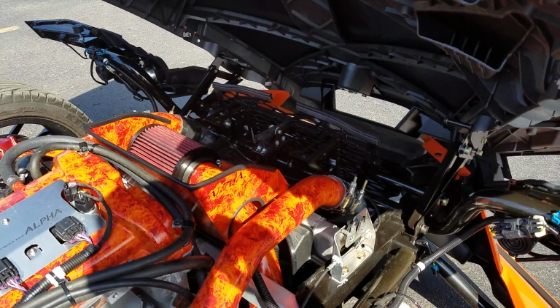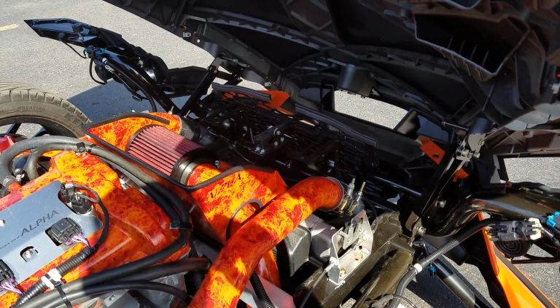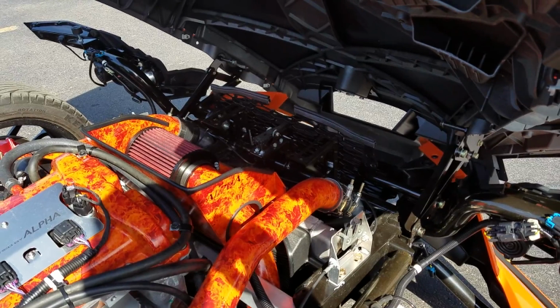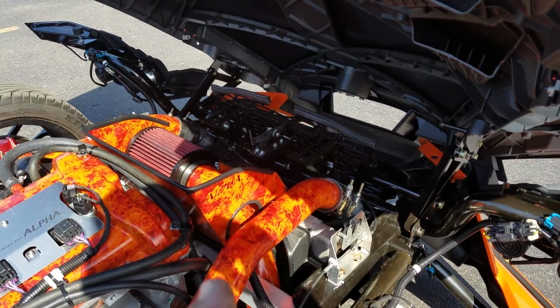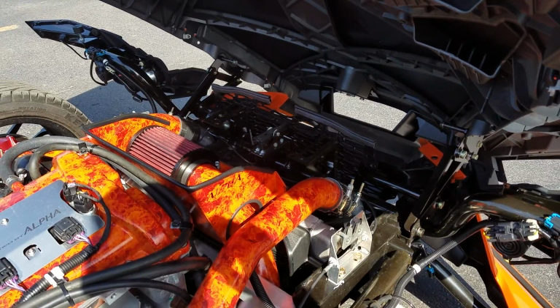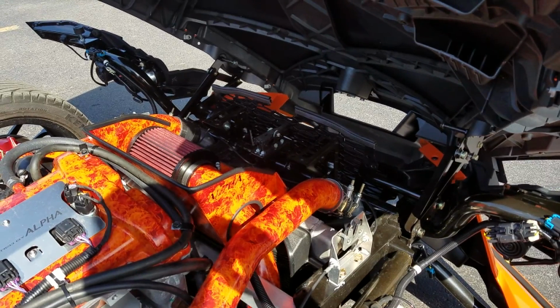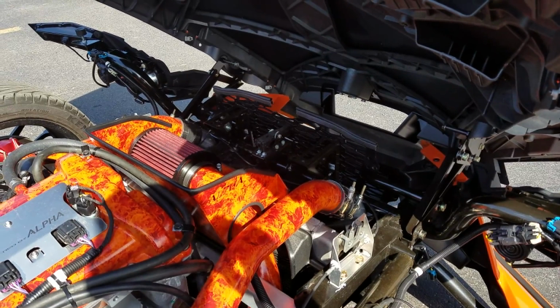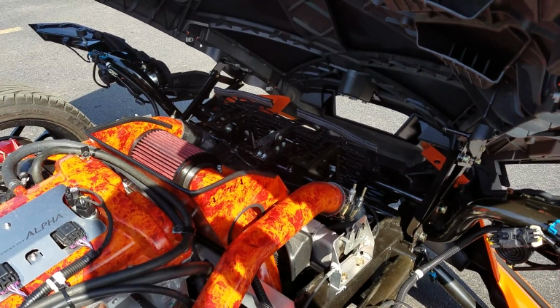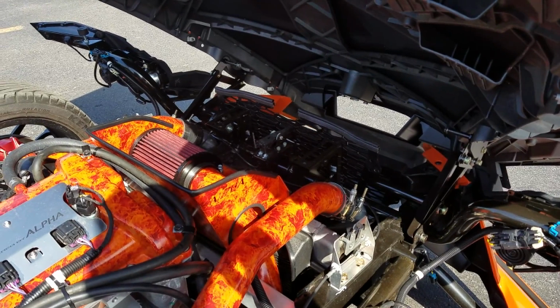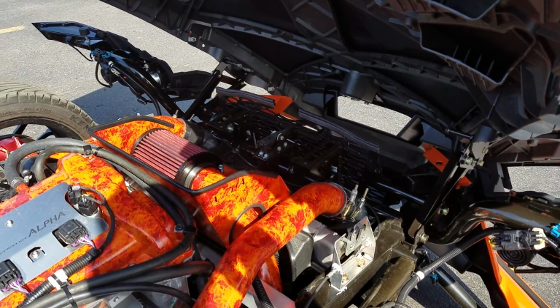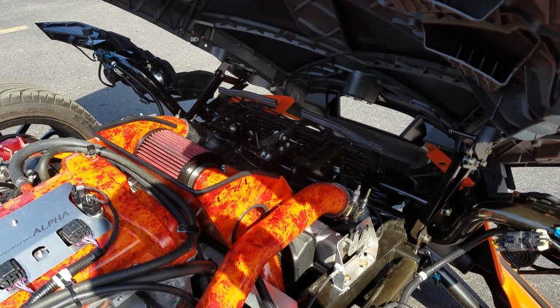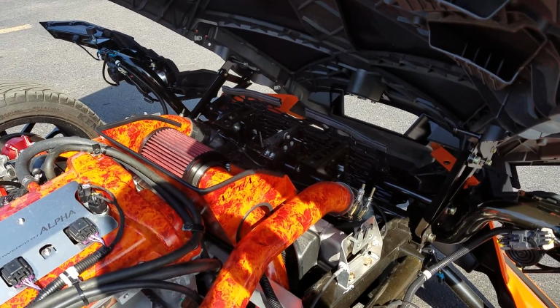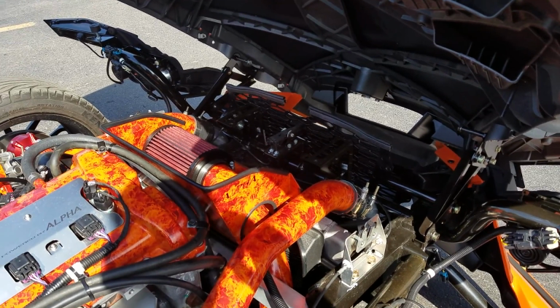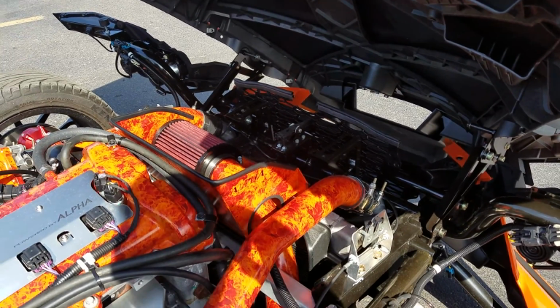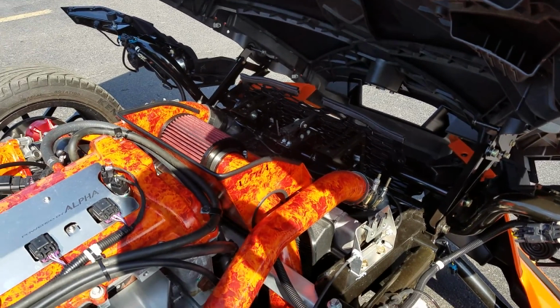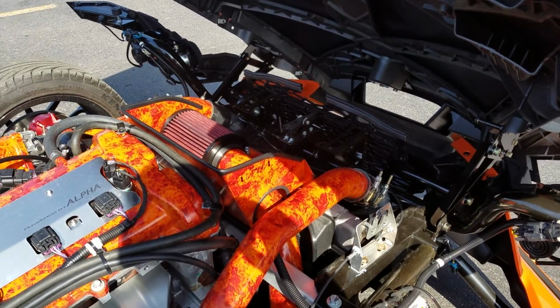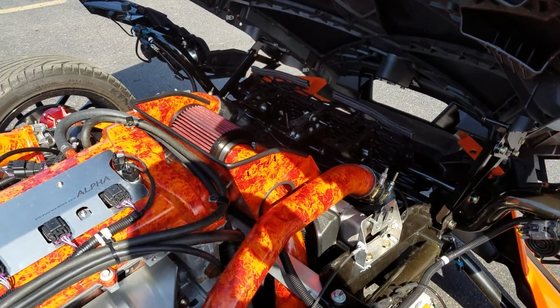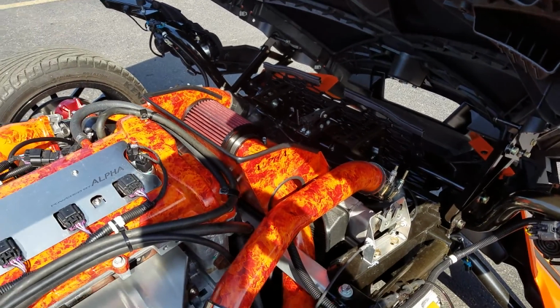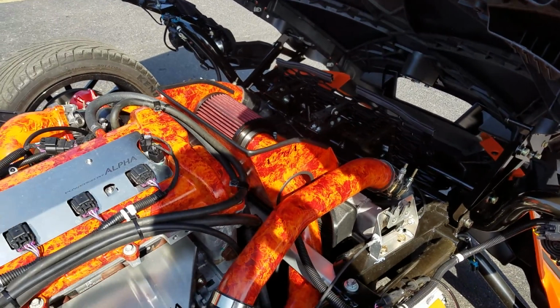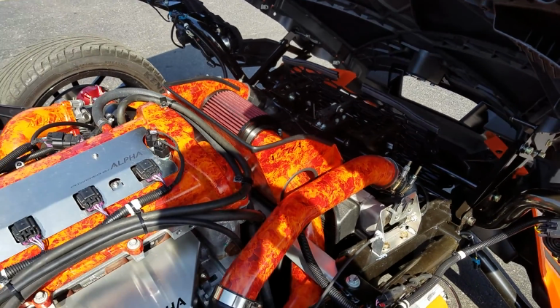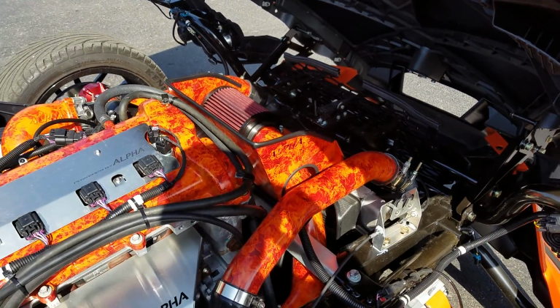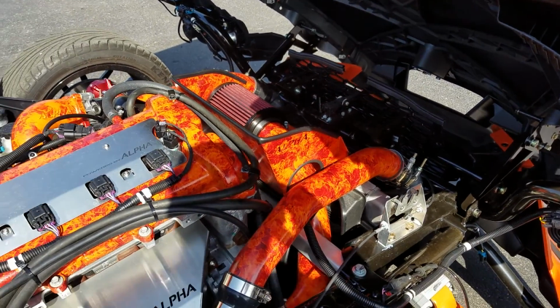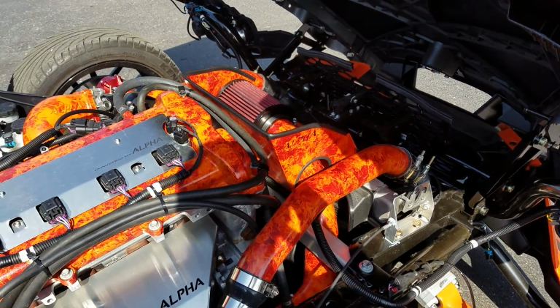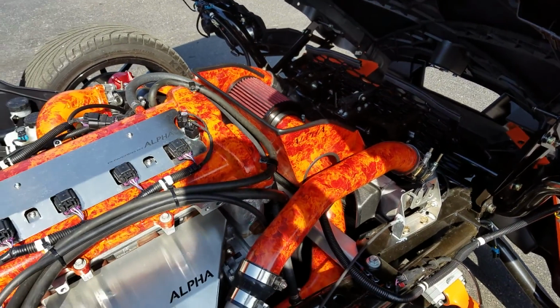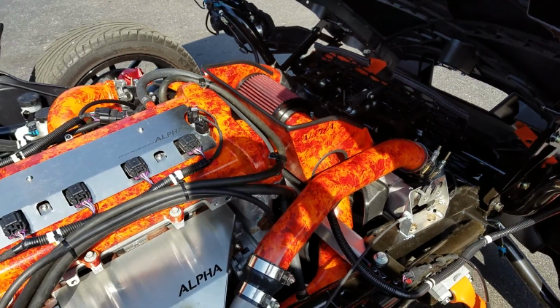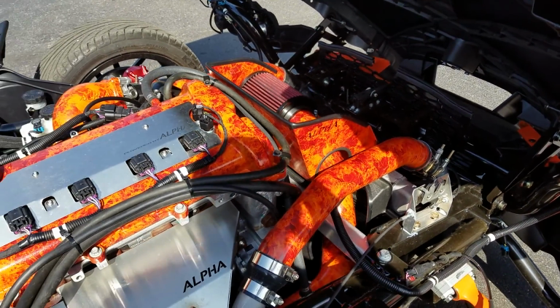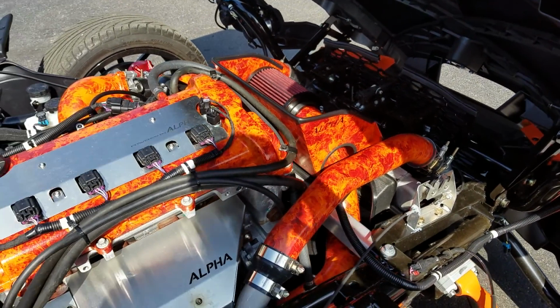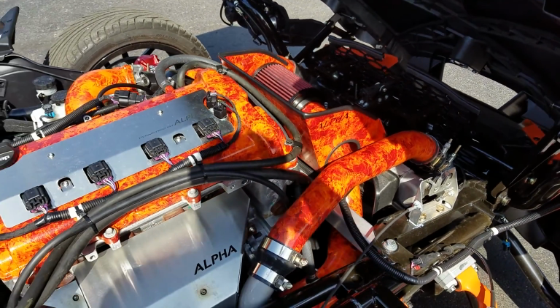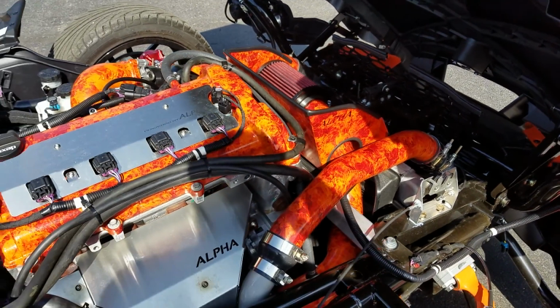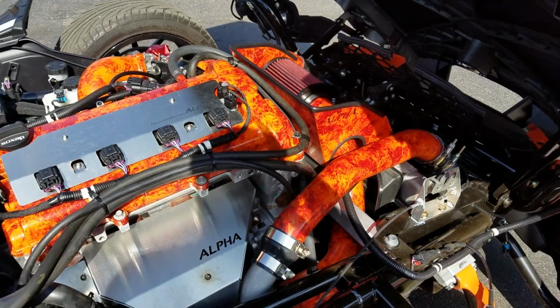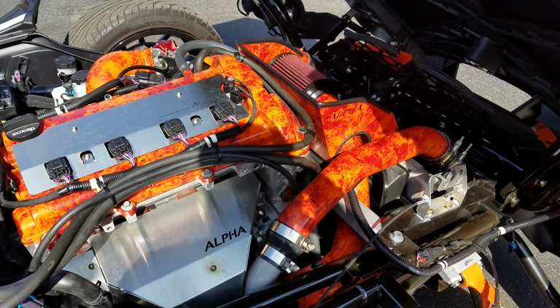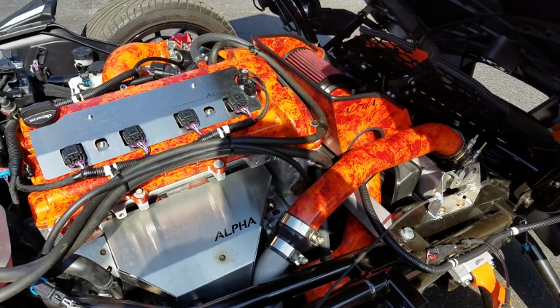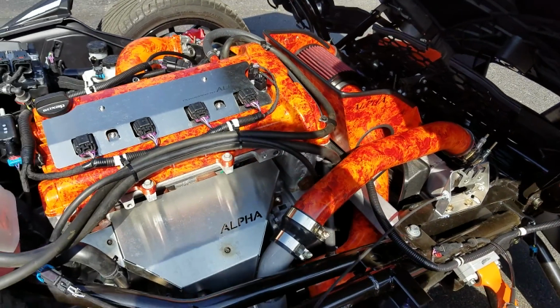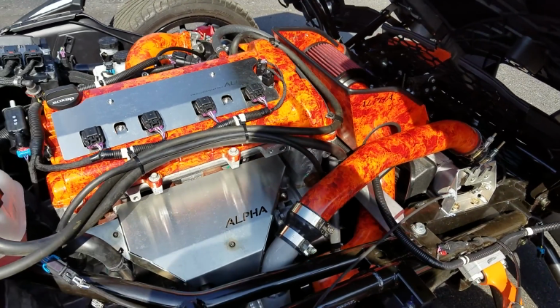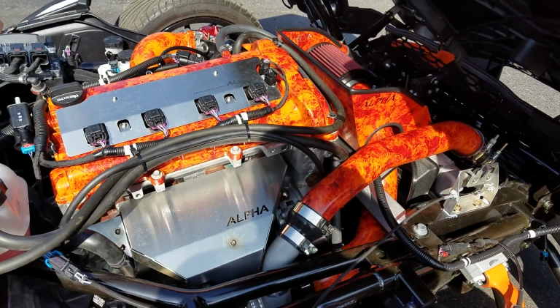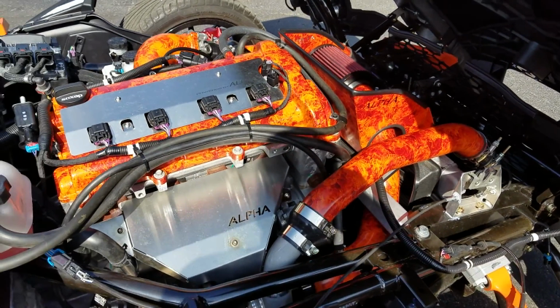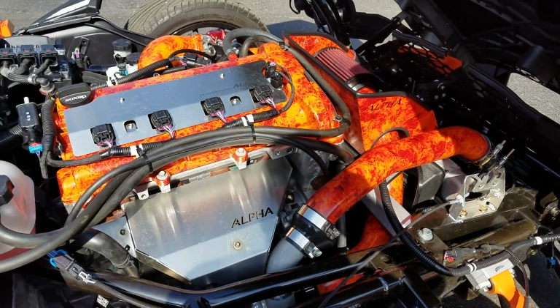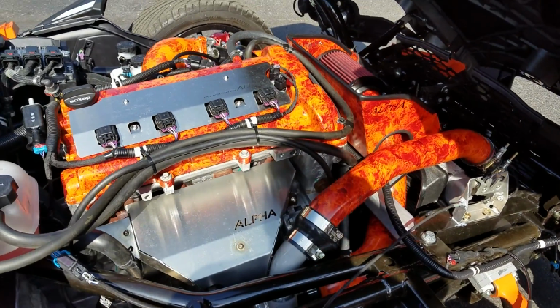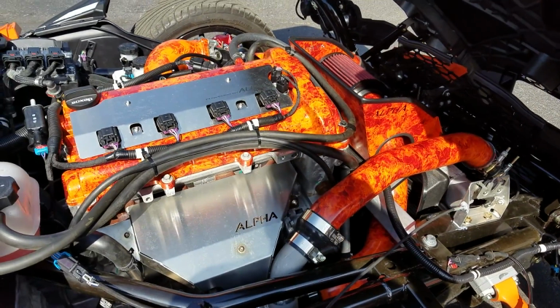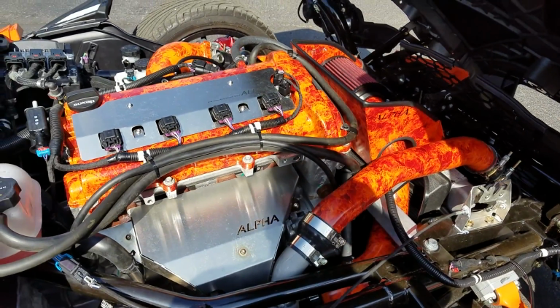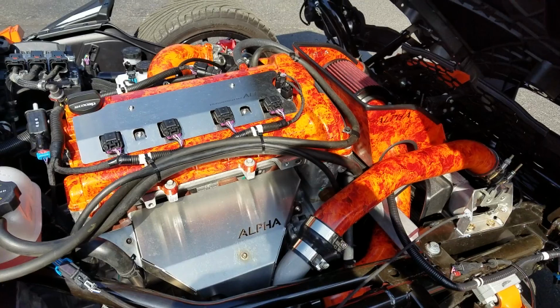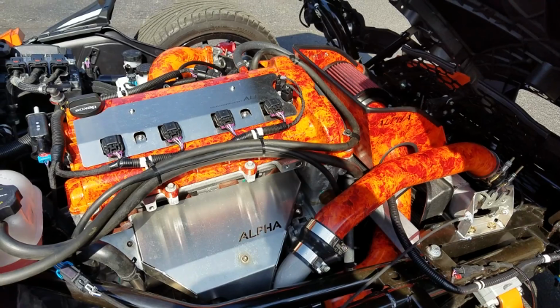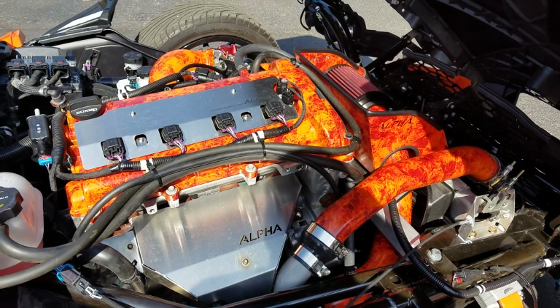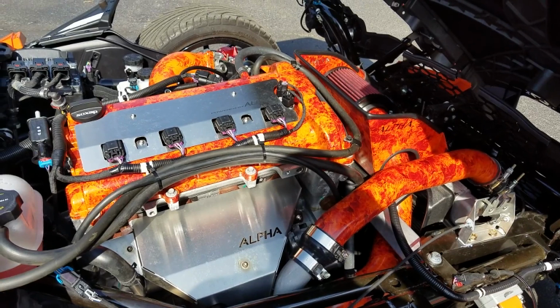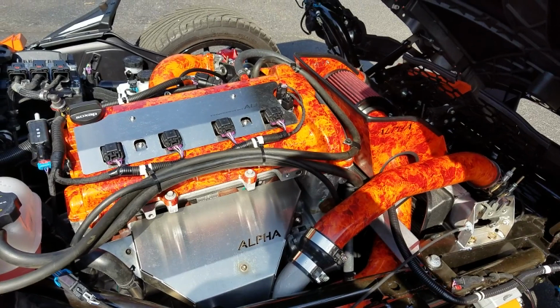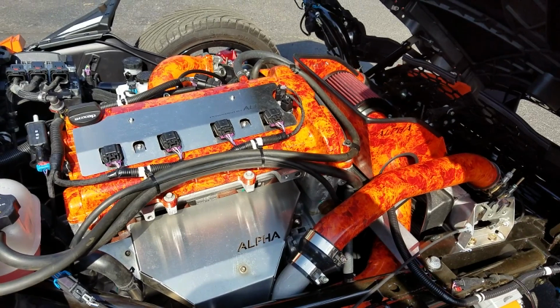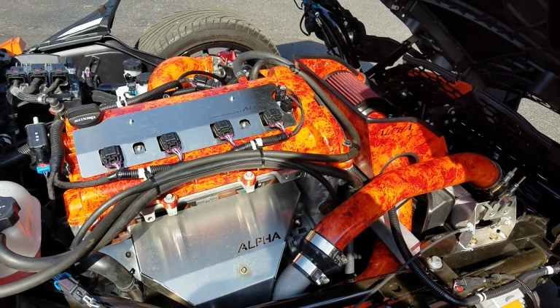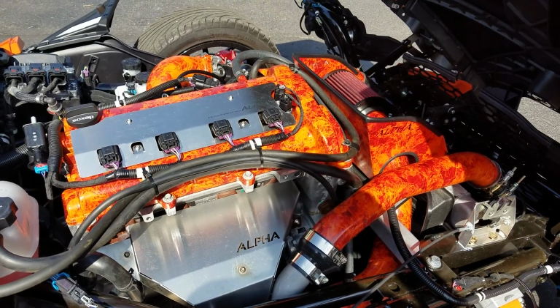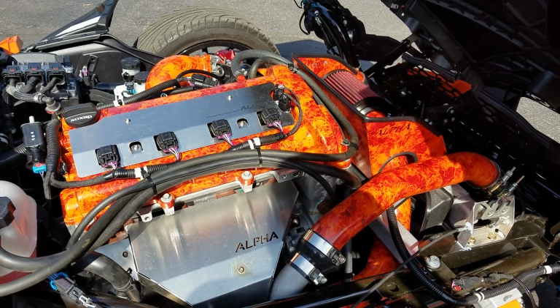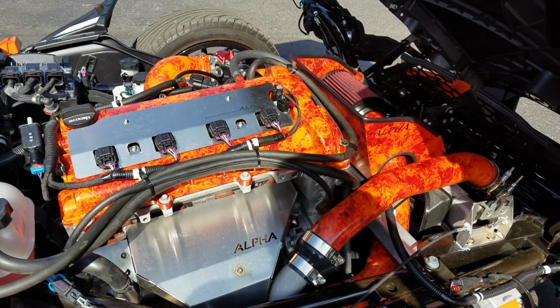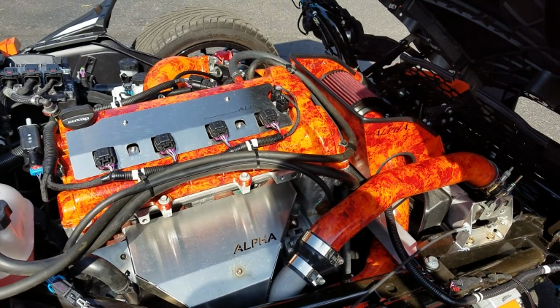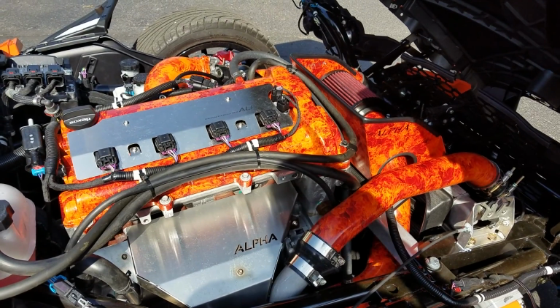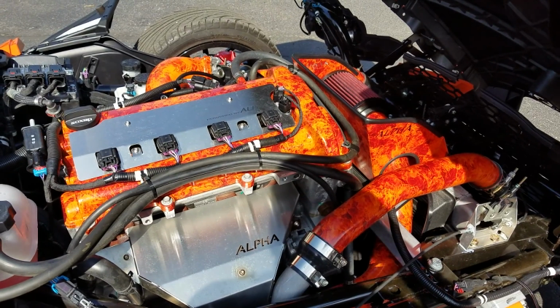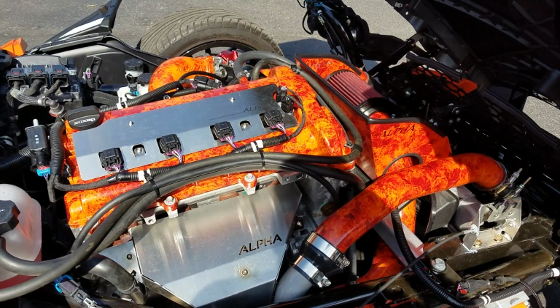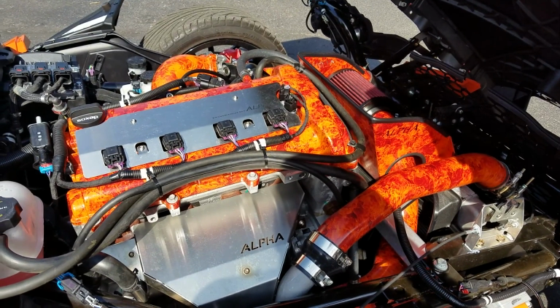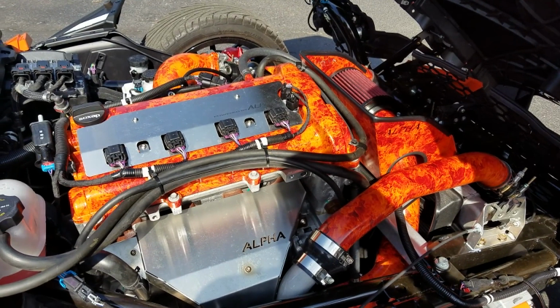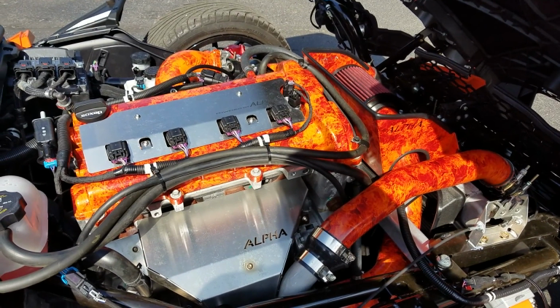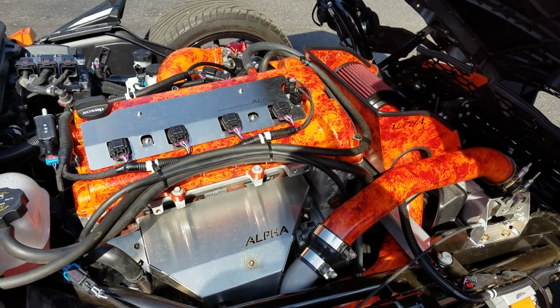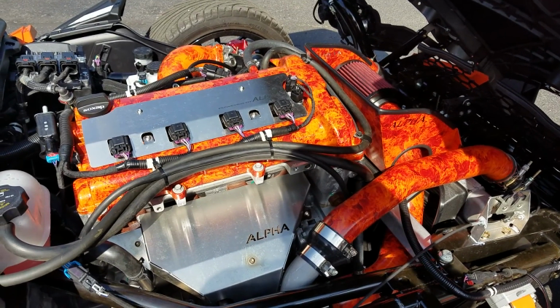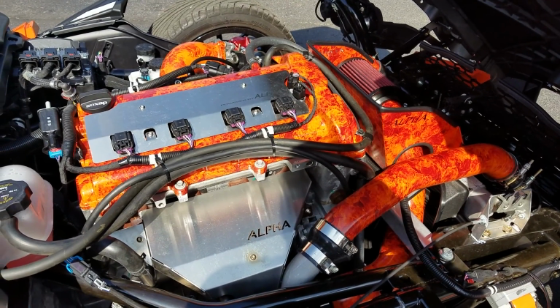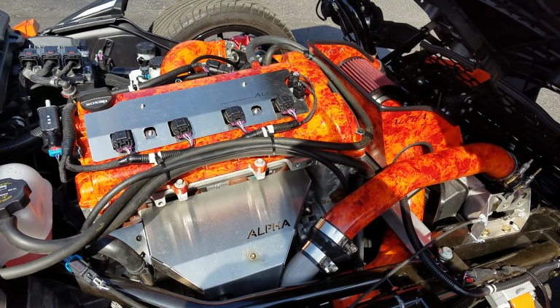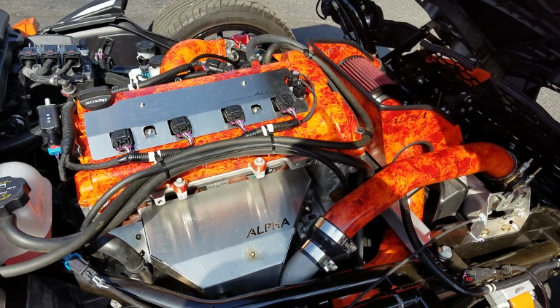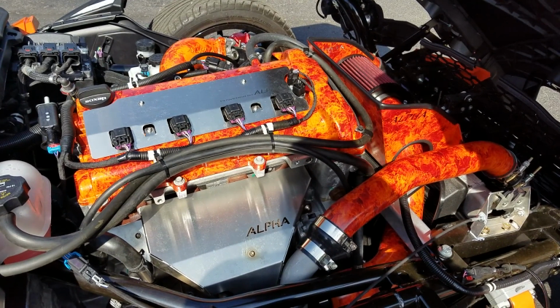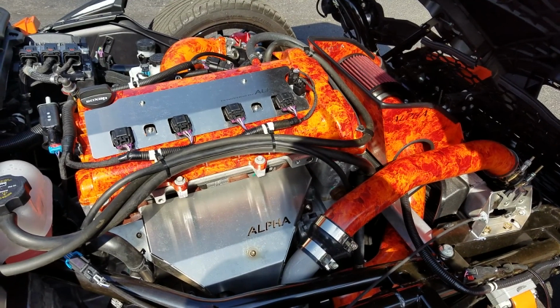We made a custom grill. As you can see, all the plumbing and valve cover was all hydro-dipped in orange flame that matches the SLE.